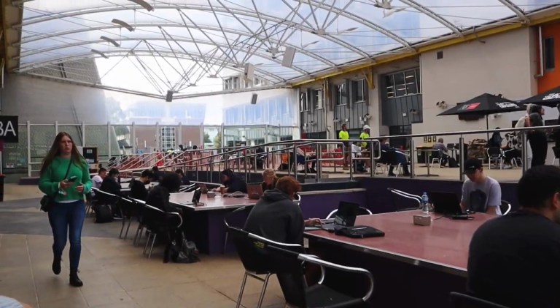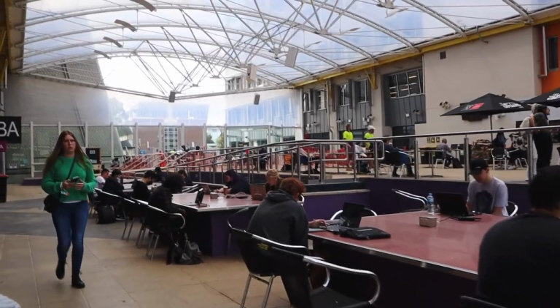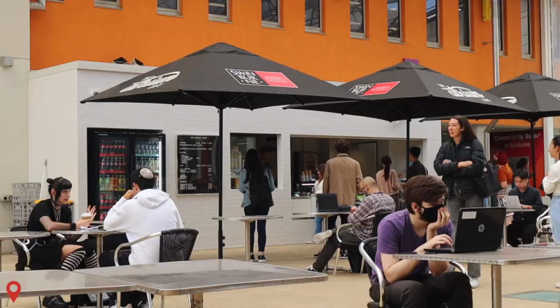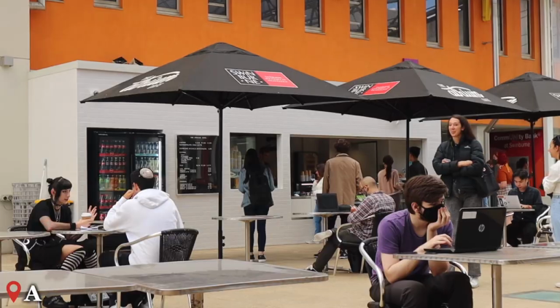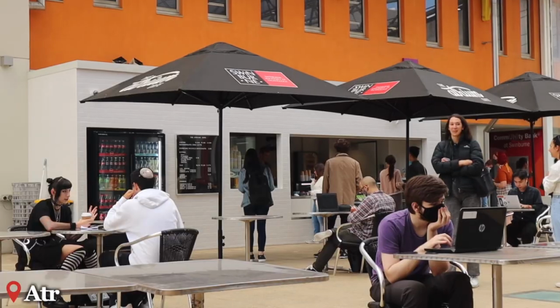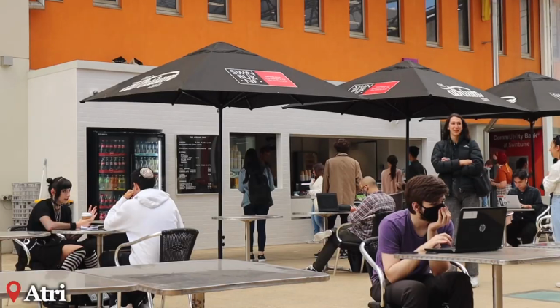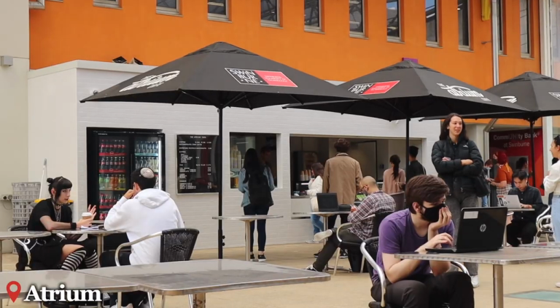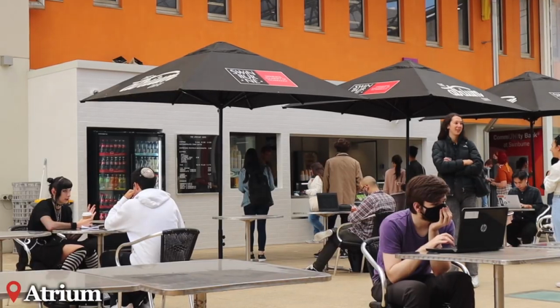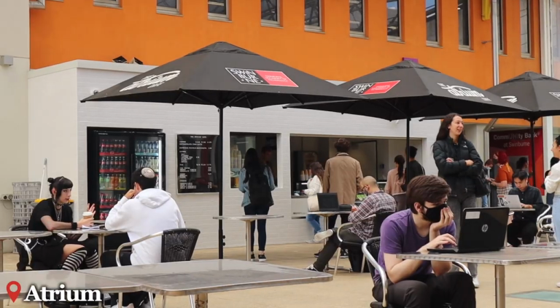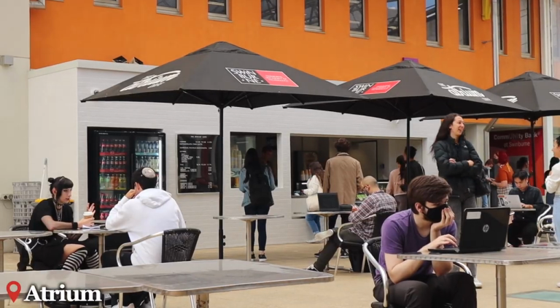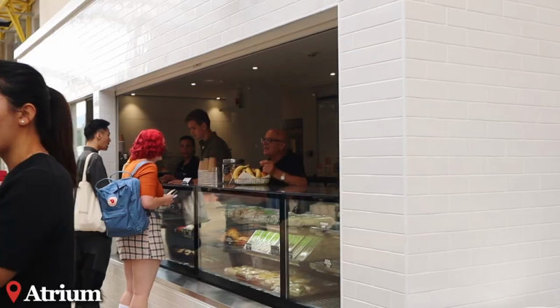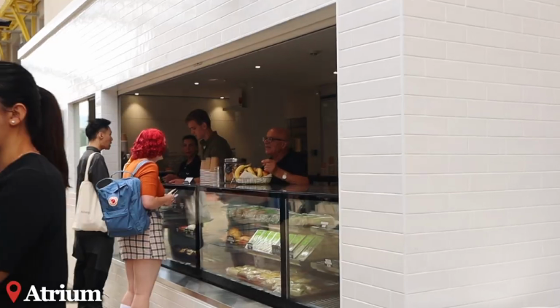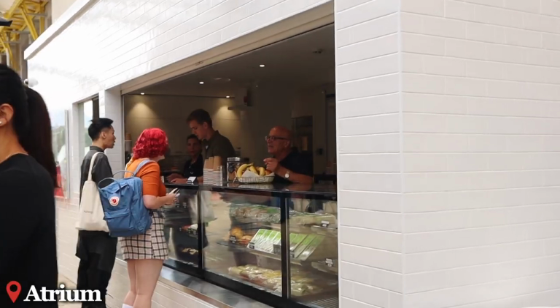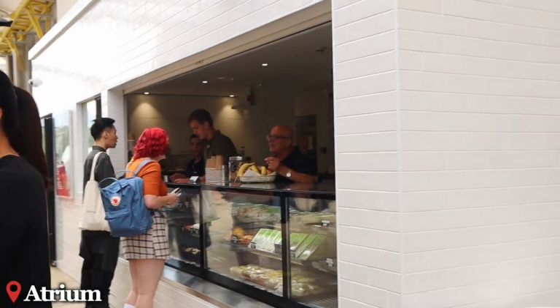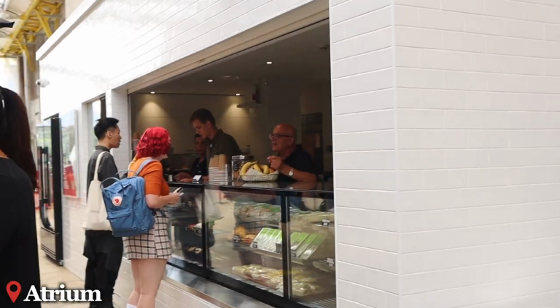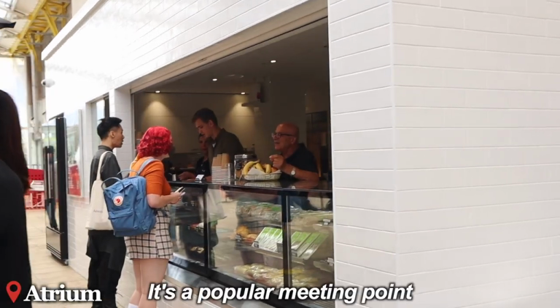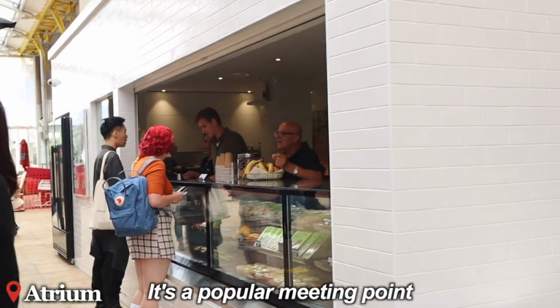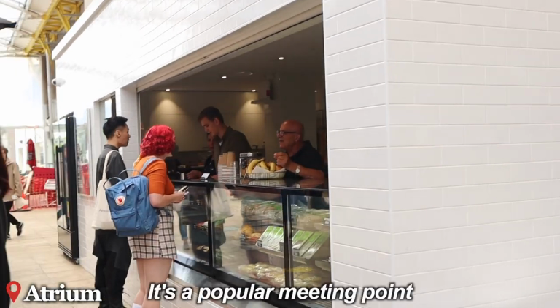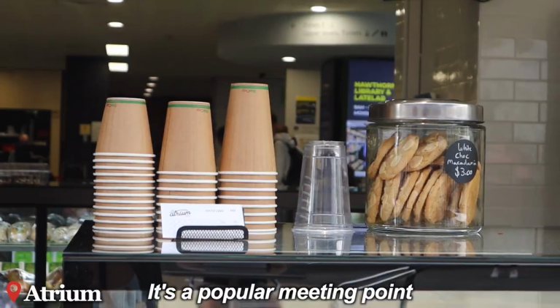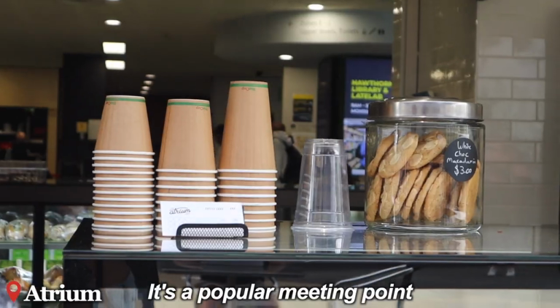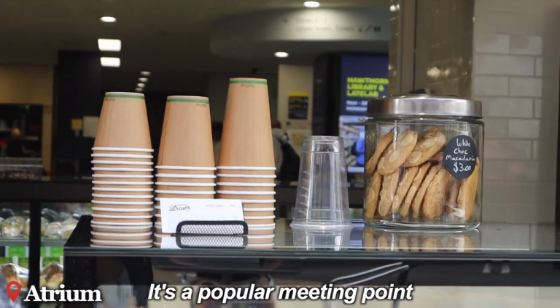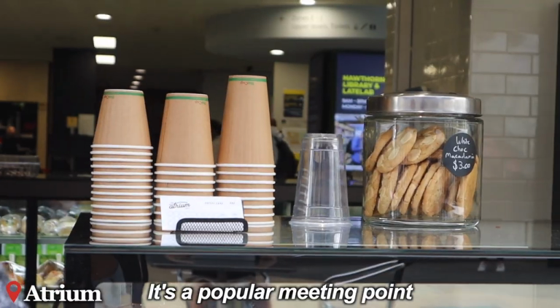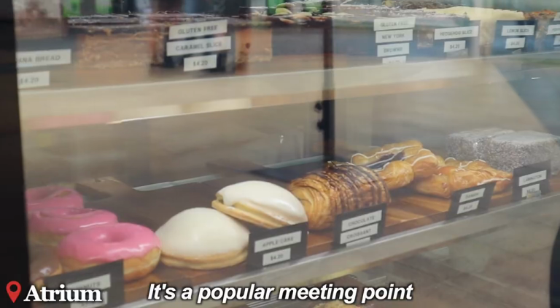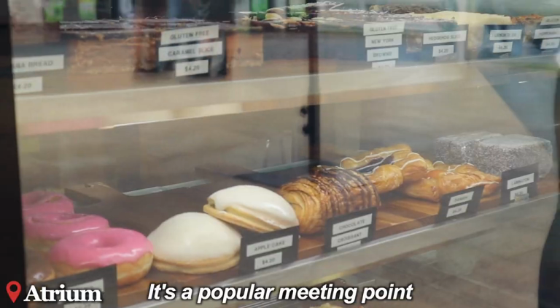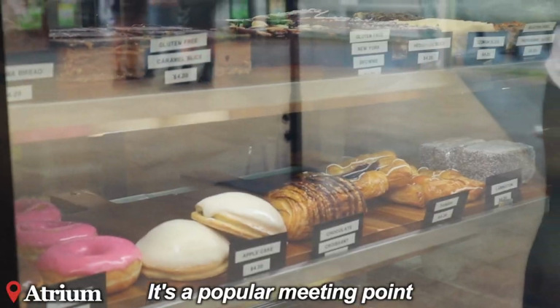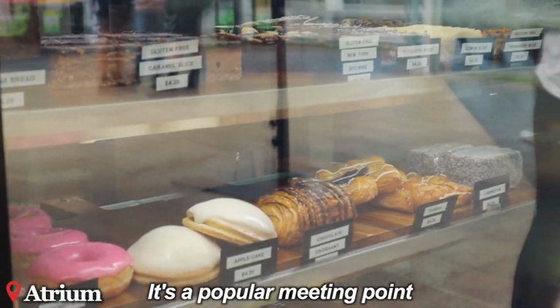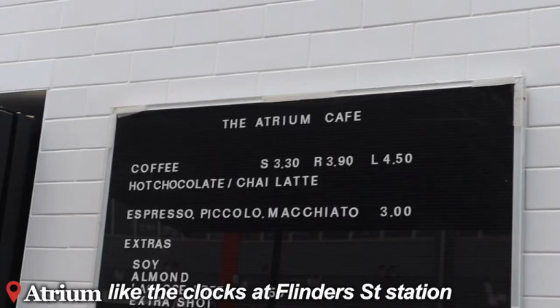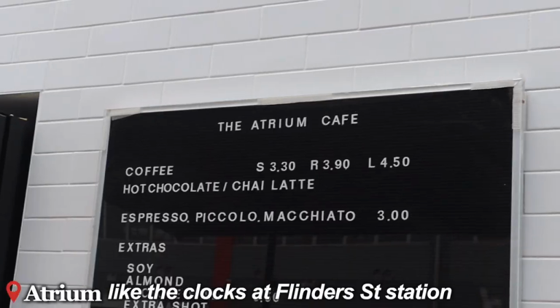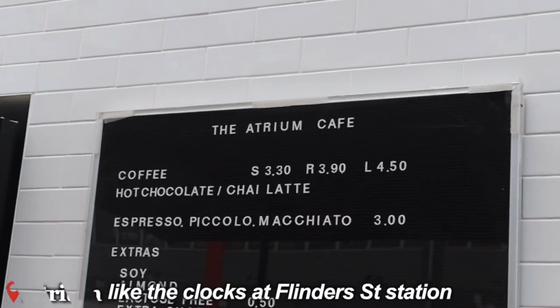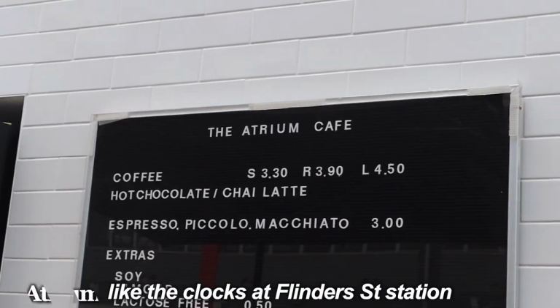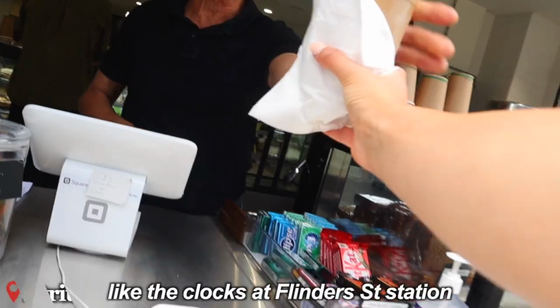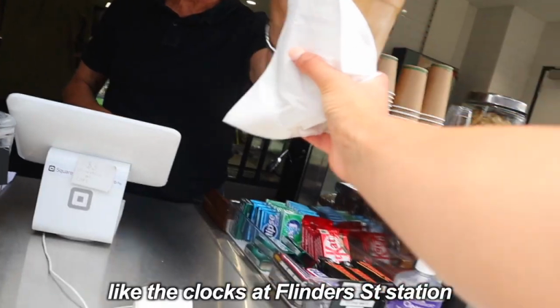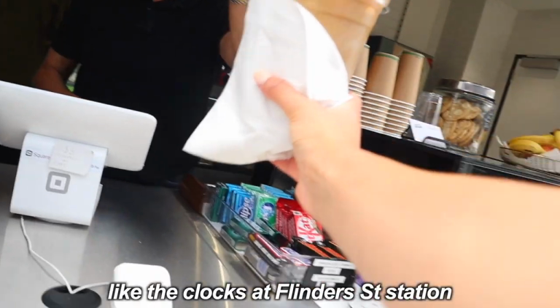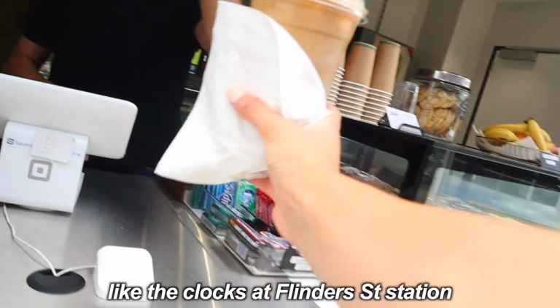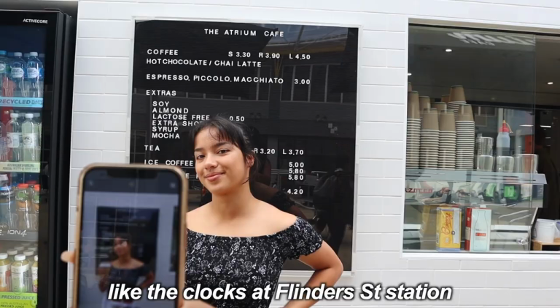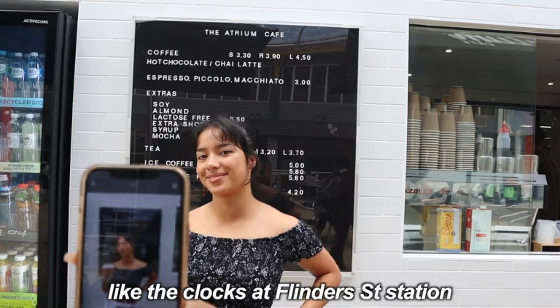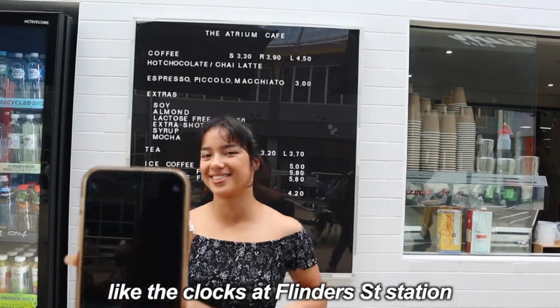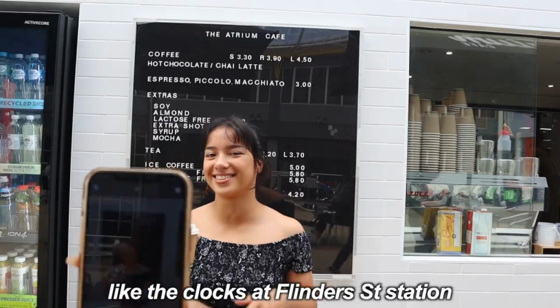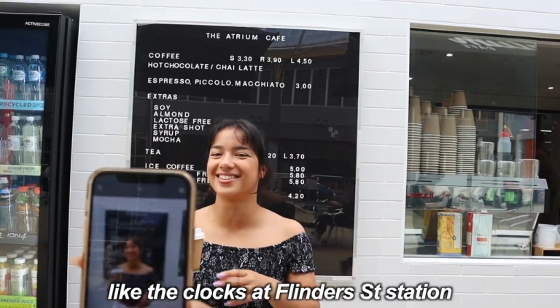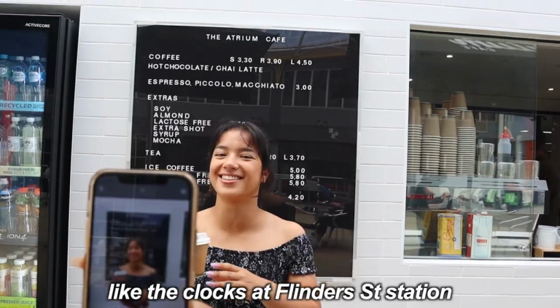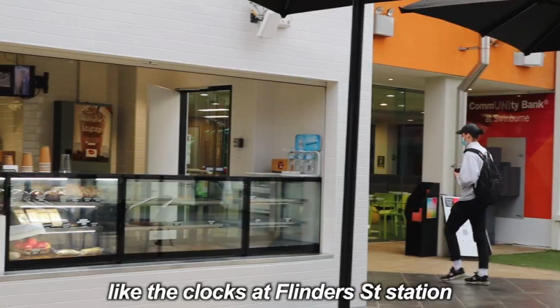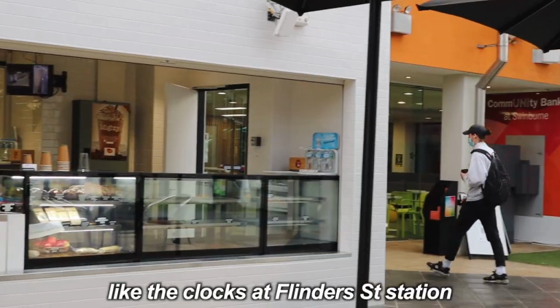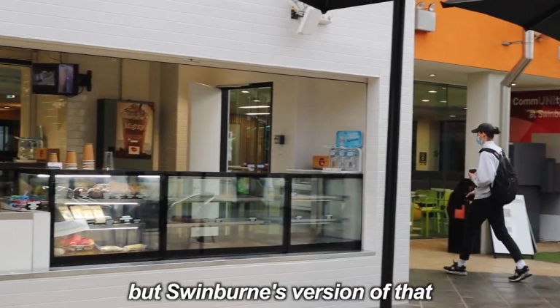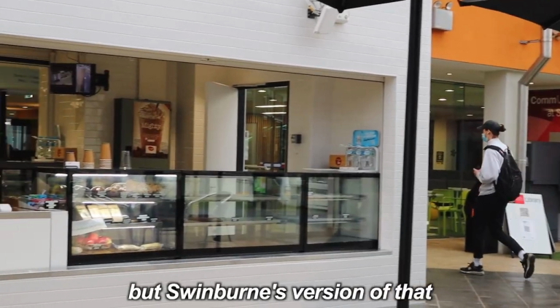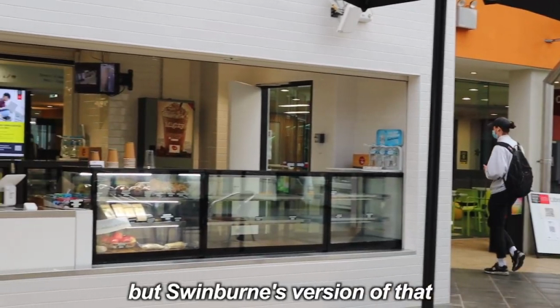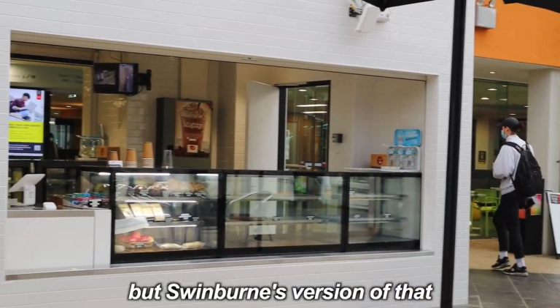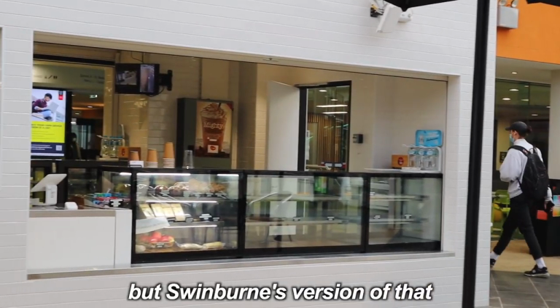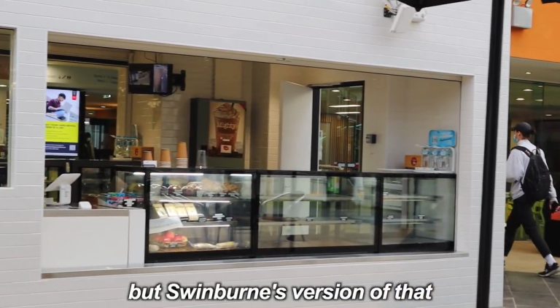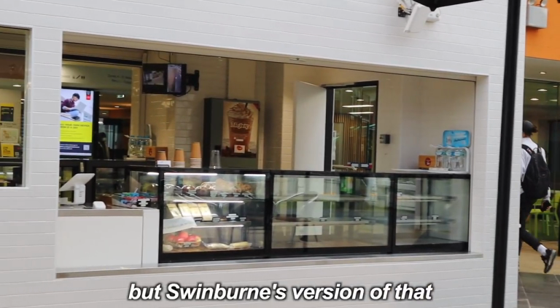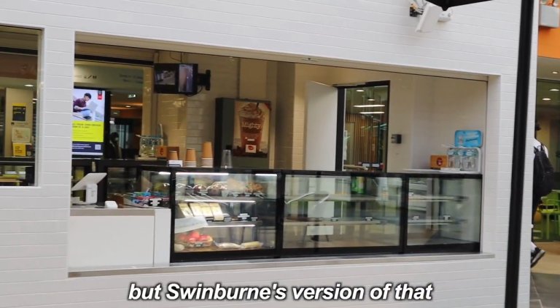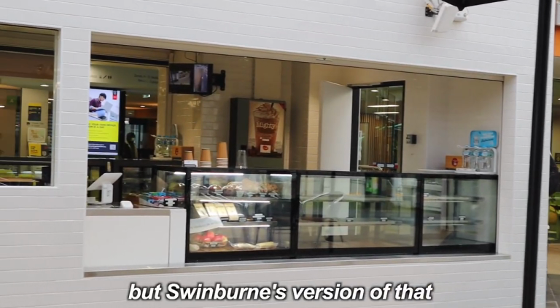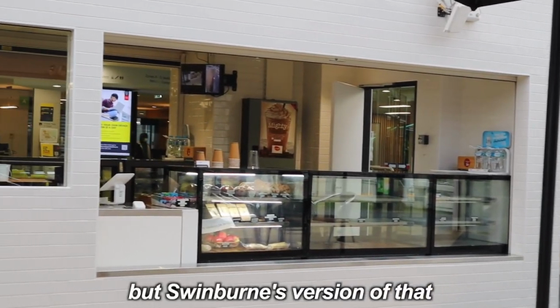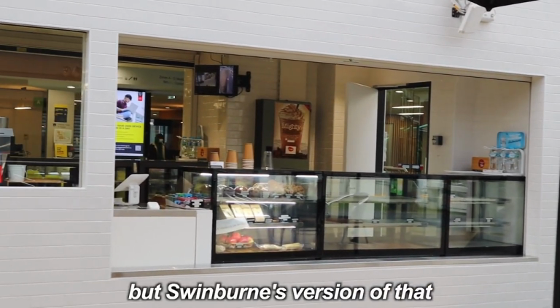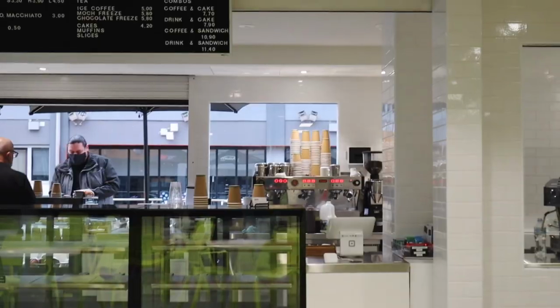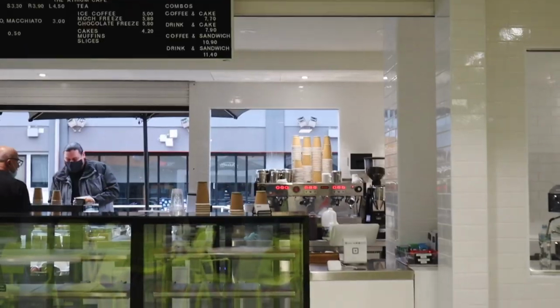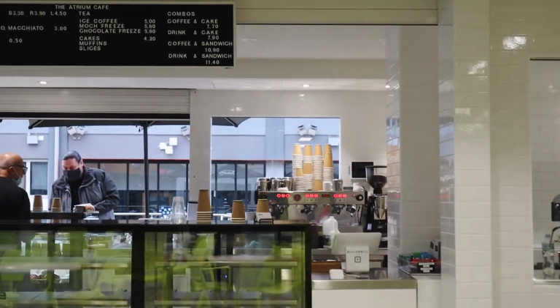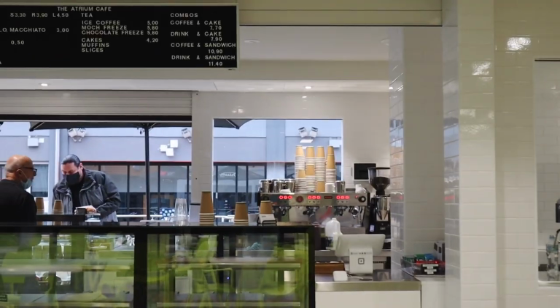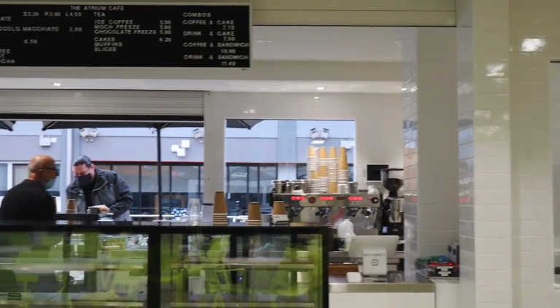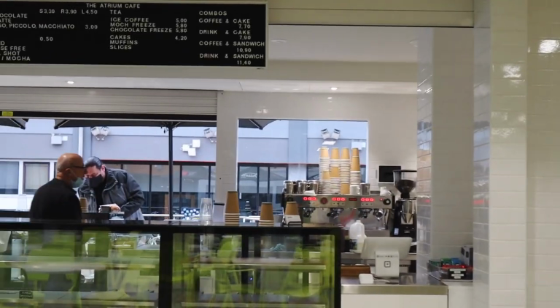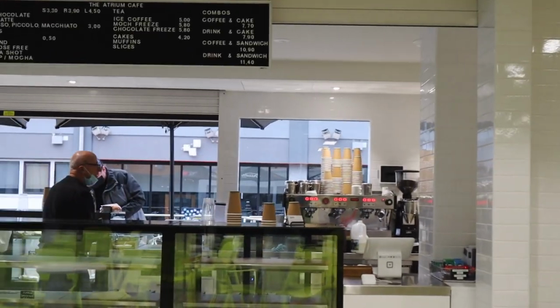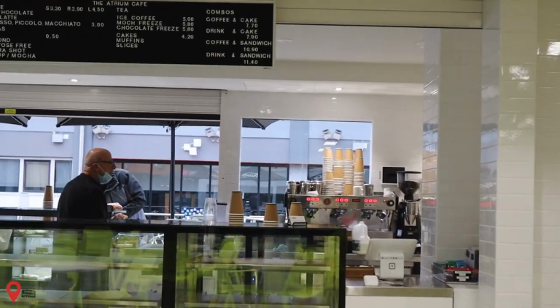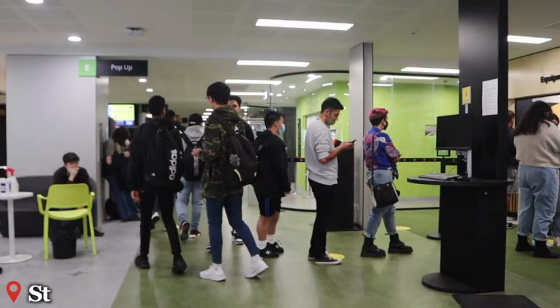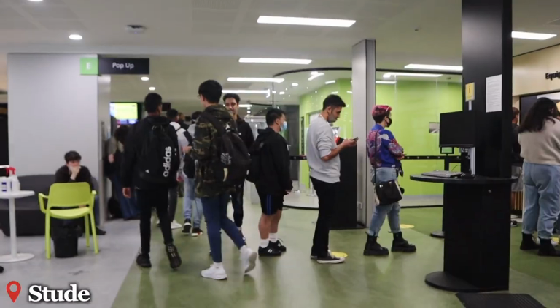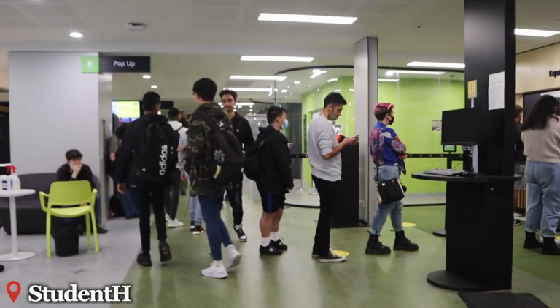Above the Late Lab is the Atrium. It's a popular meeting point — like the clocks at Flinders Street Station, but Swinburne's version of that.